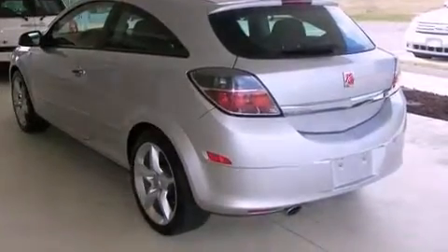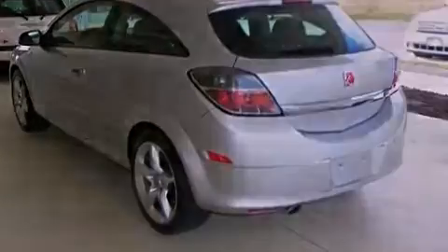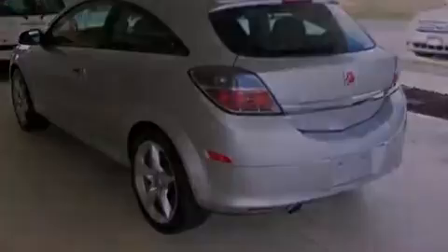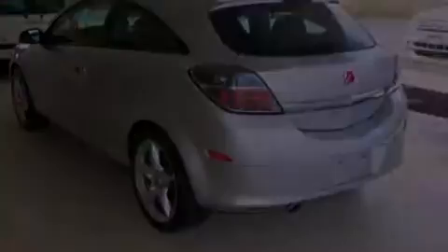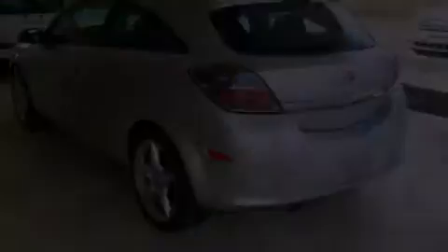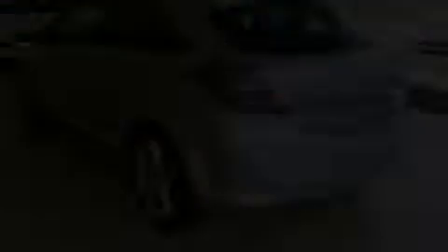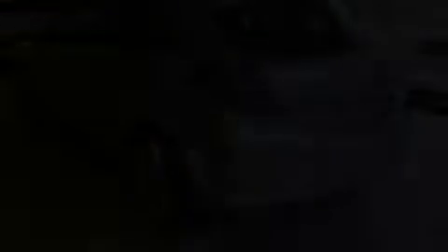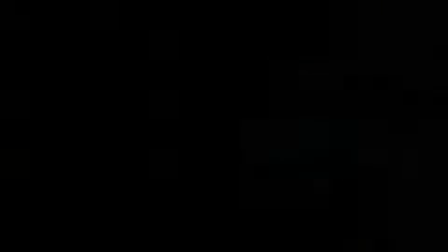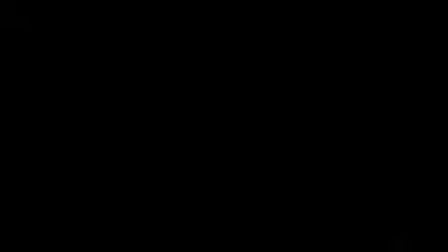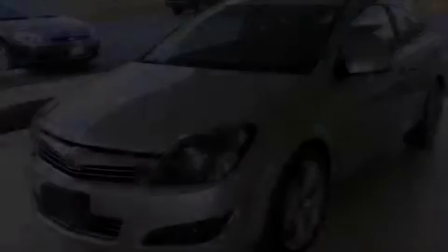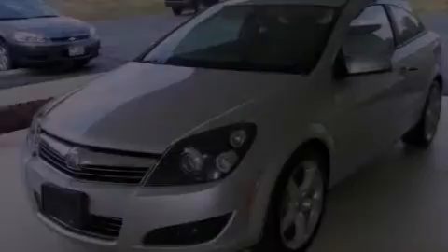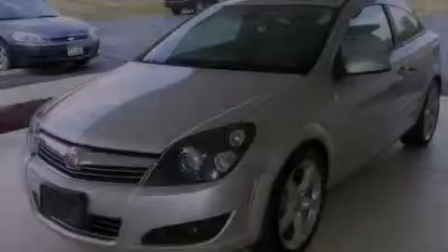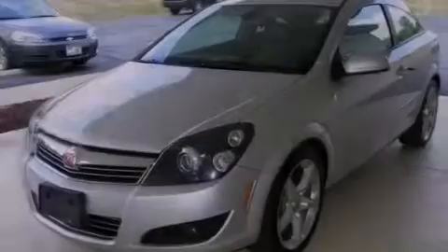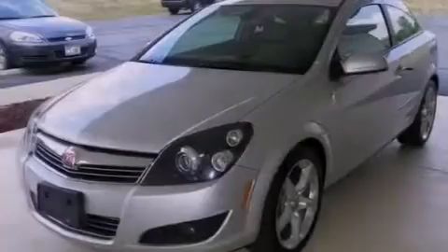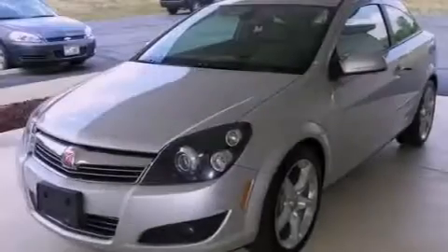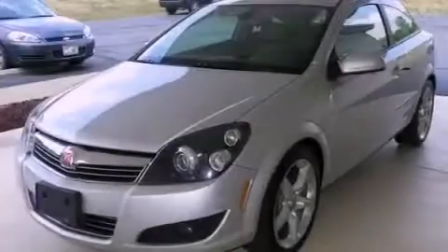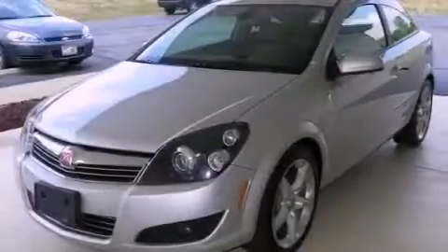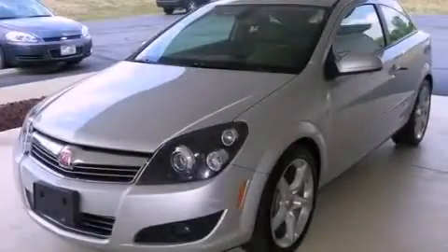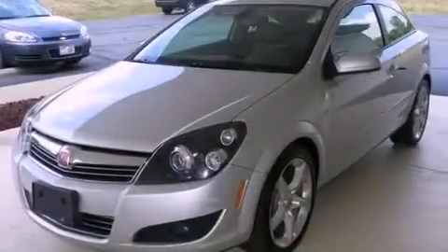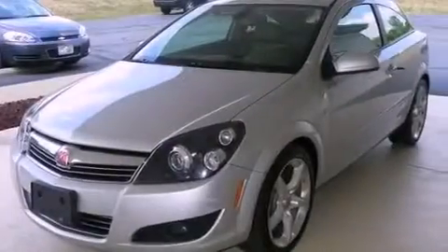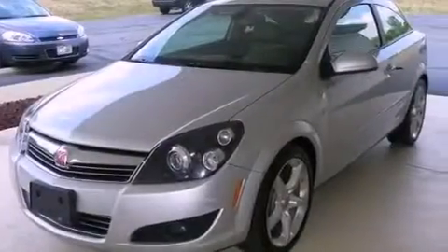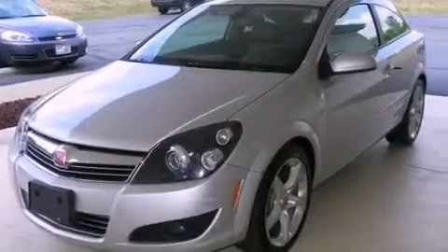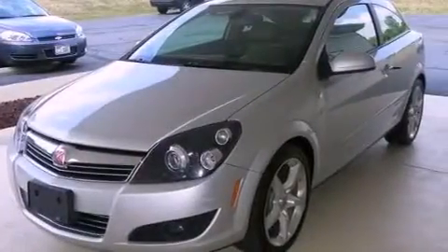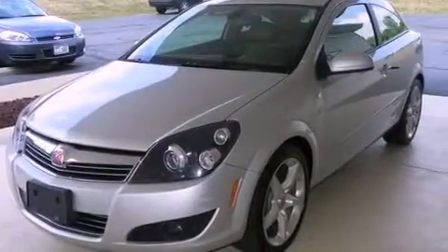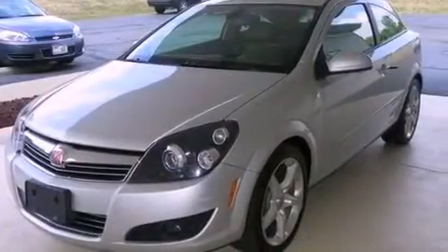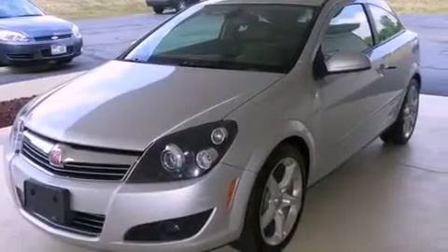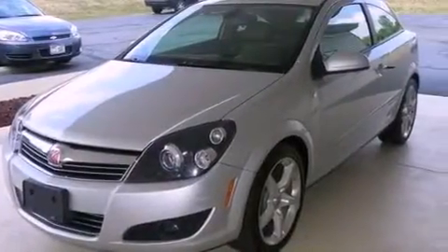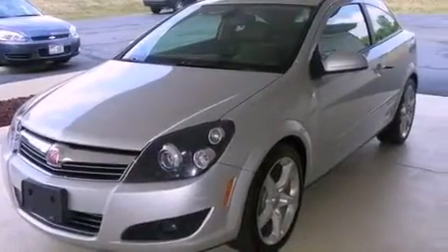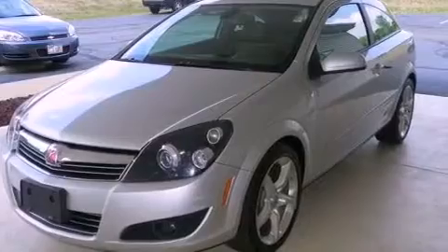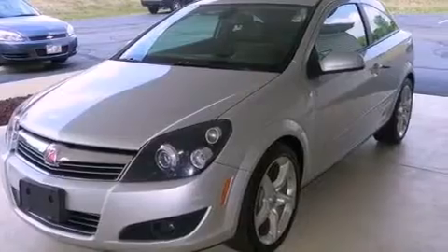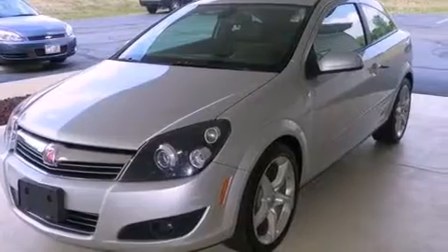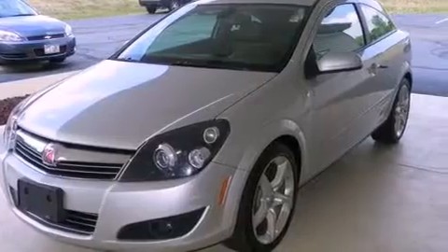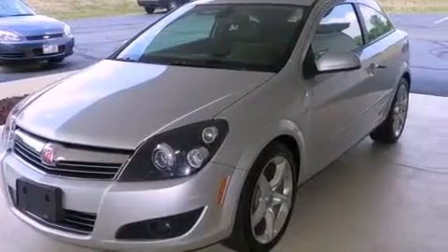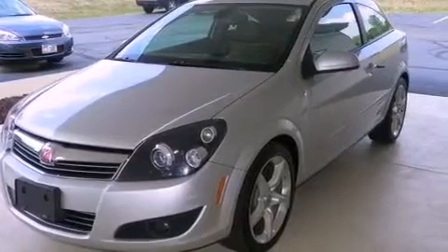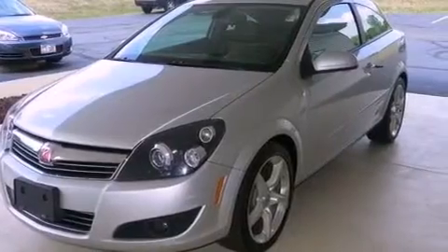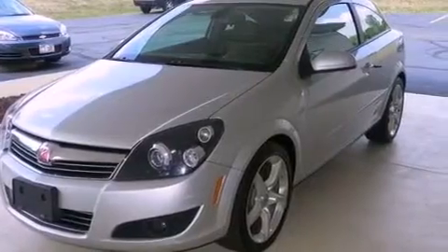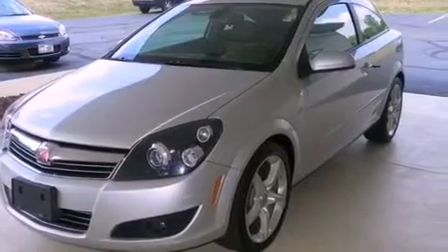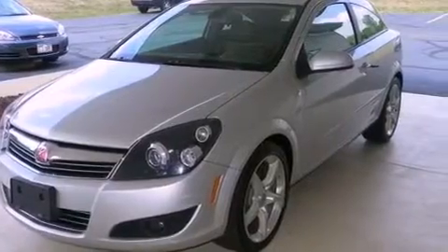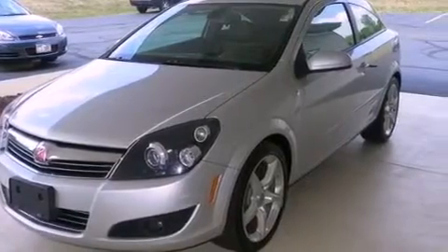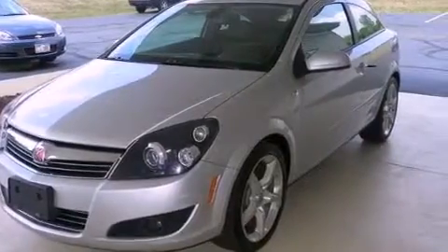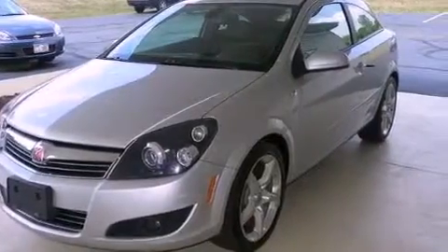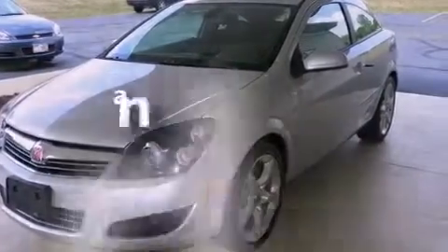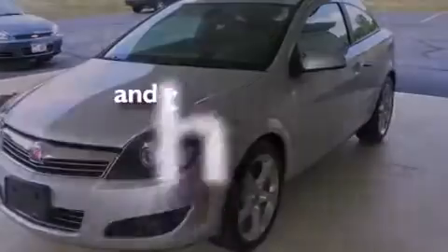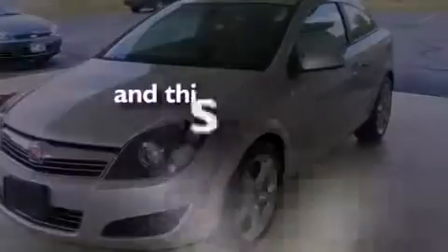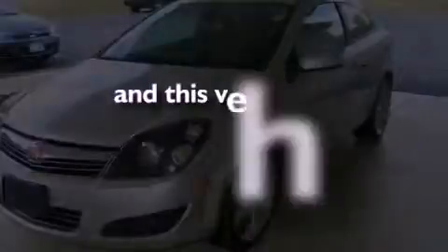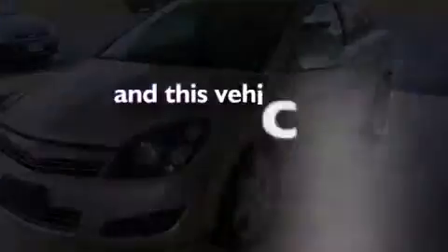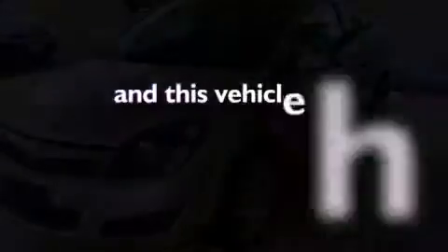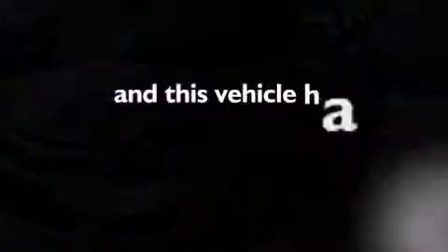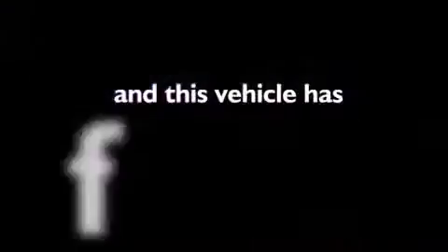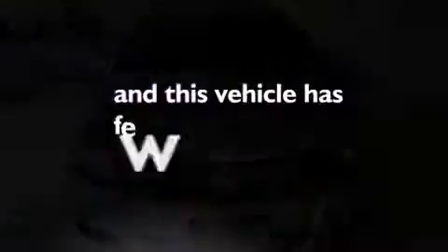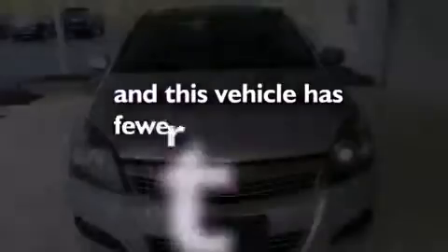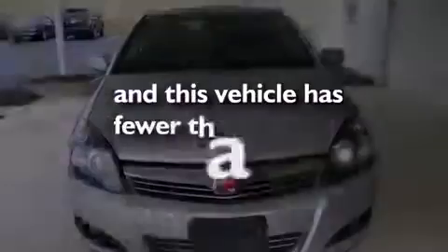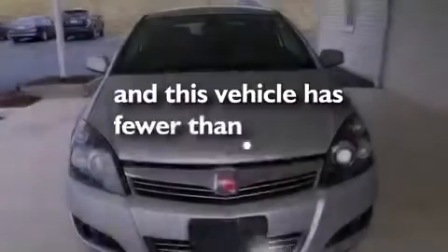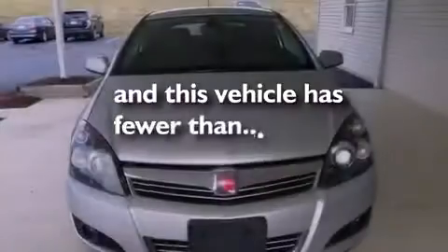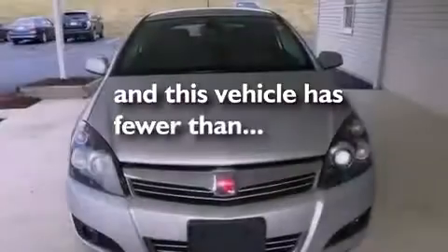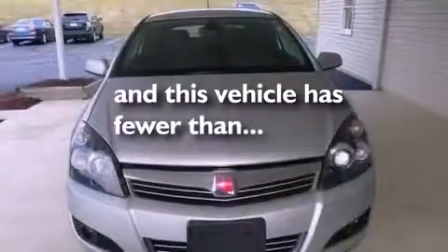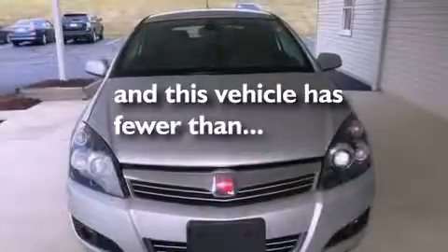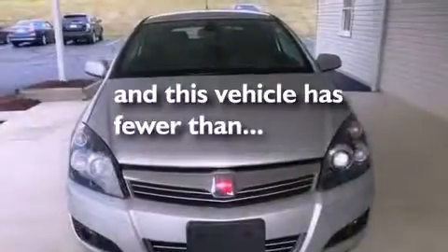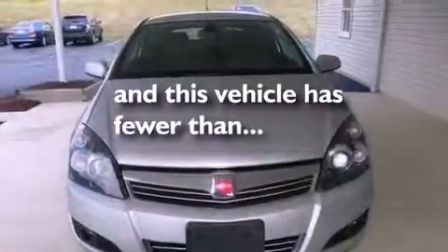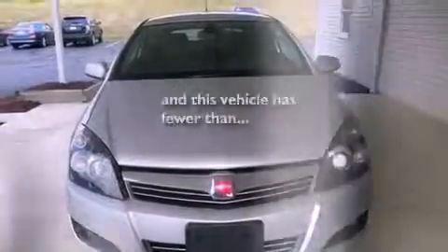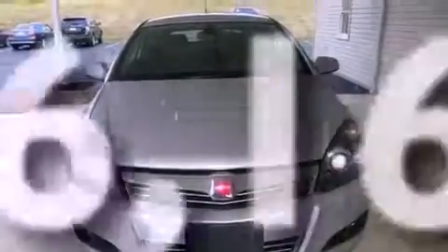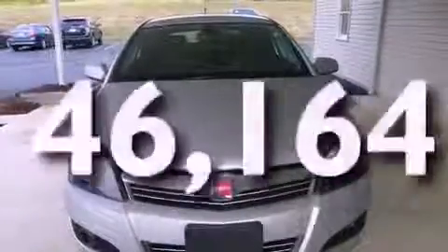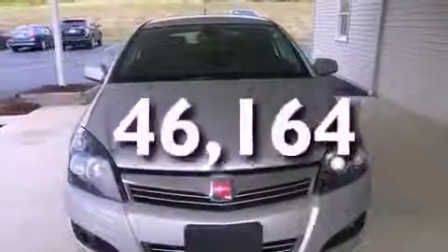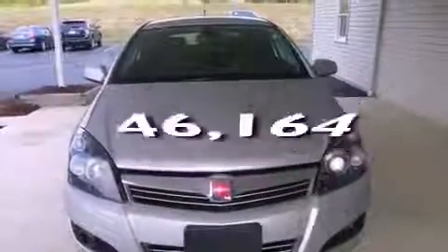Rear curtain airbags, air conditioning, full power accessories. And this vehicle has fewer than 47,000 miles on the odometer.